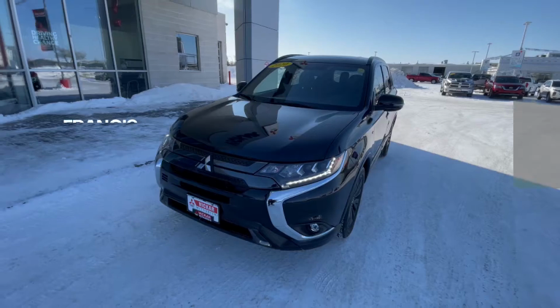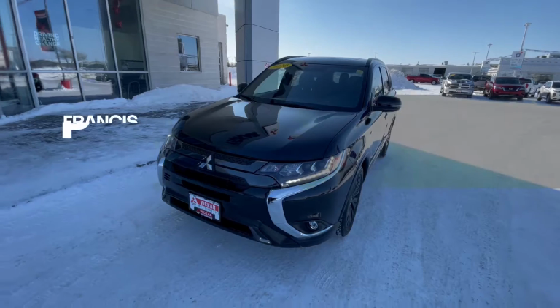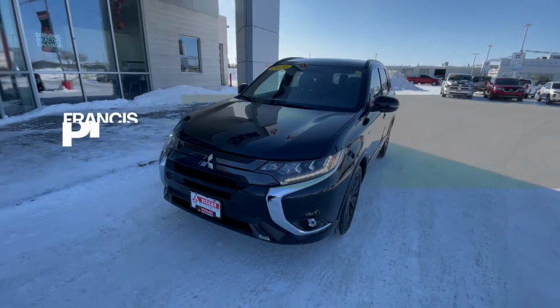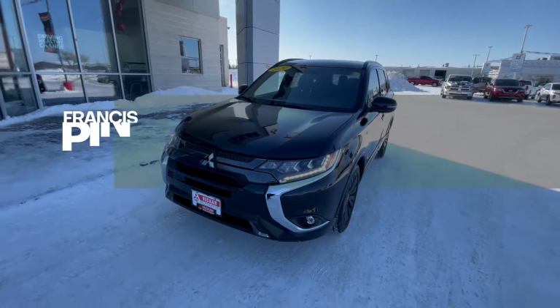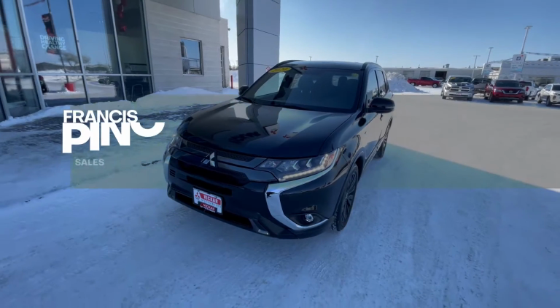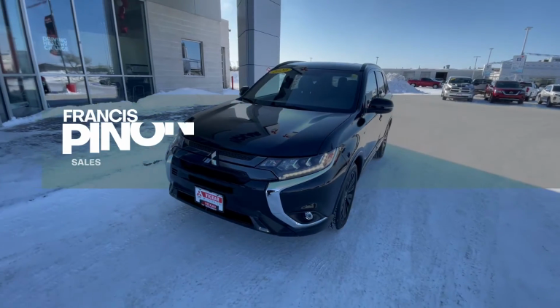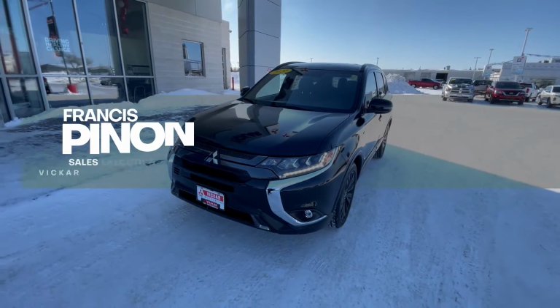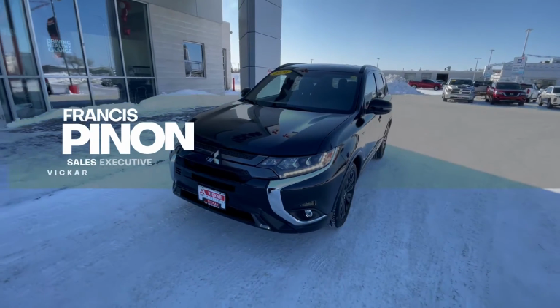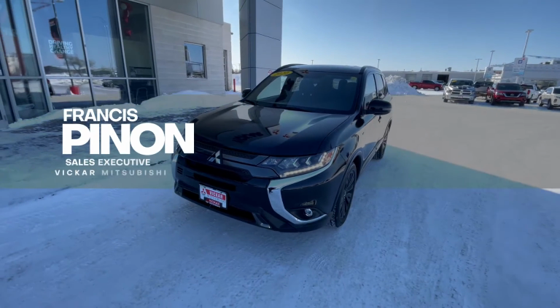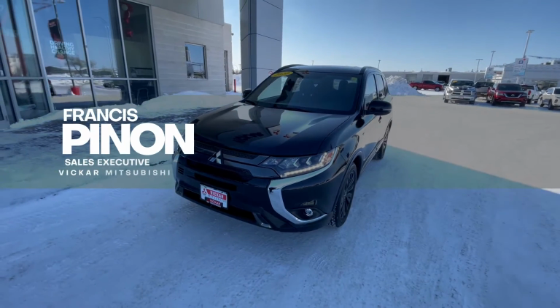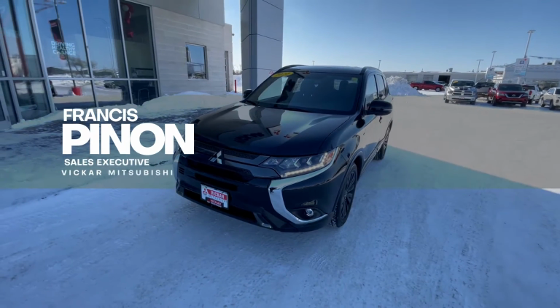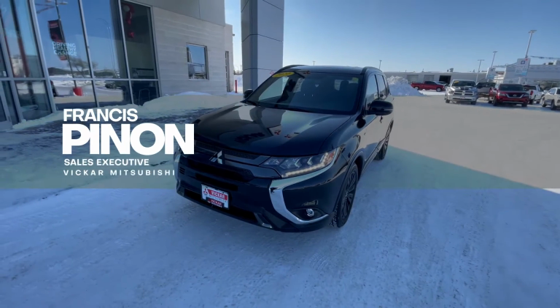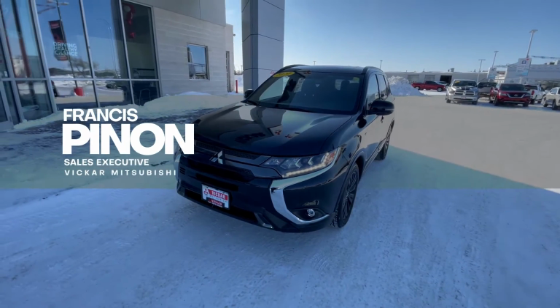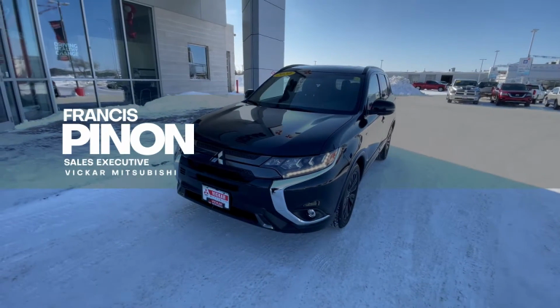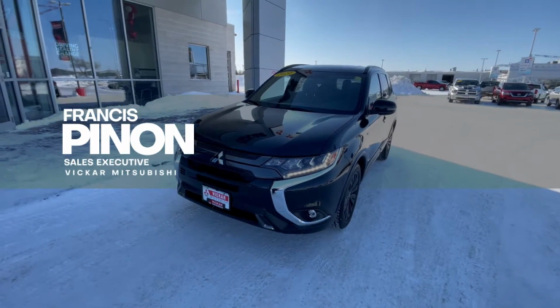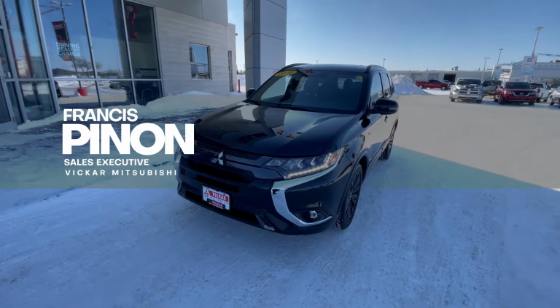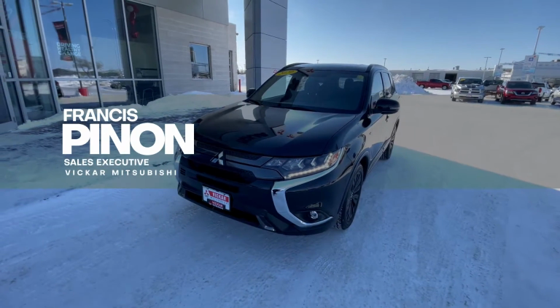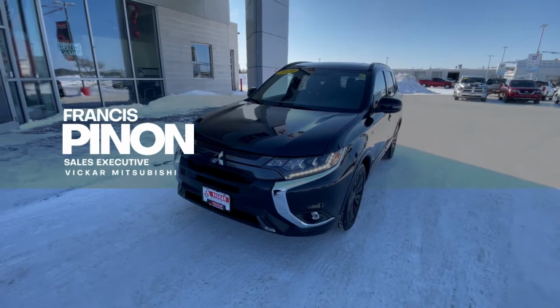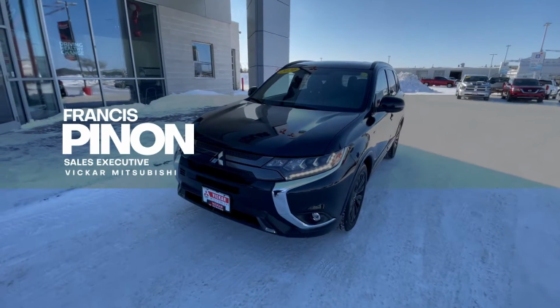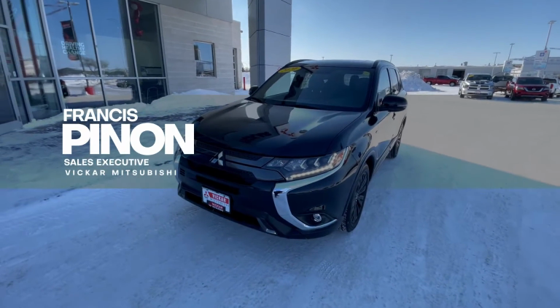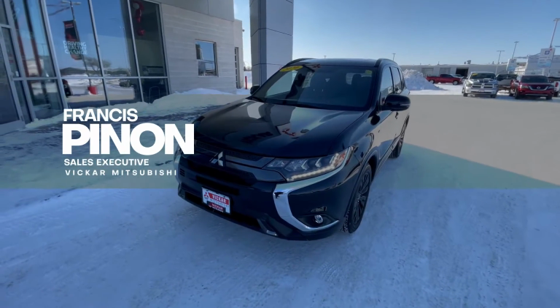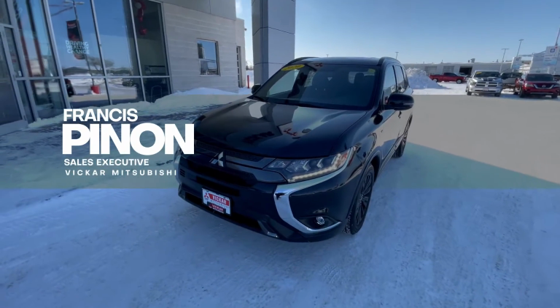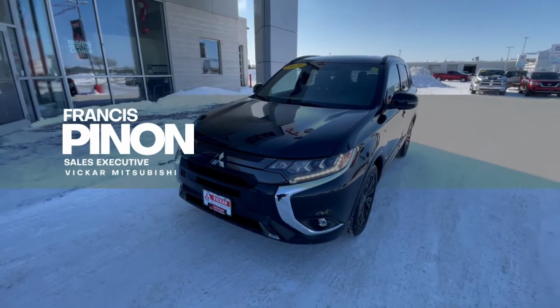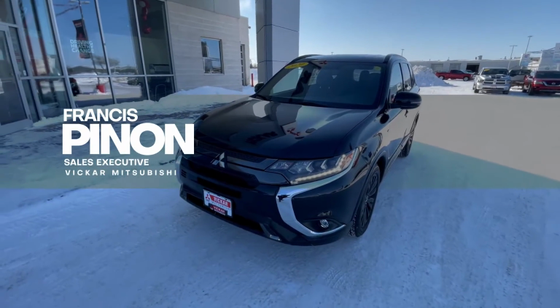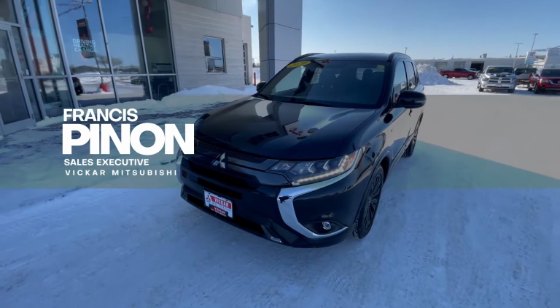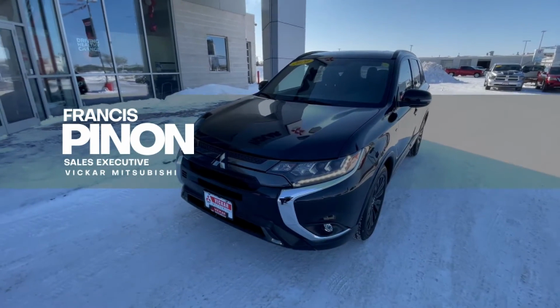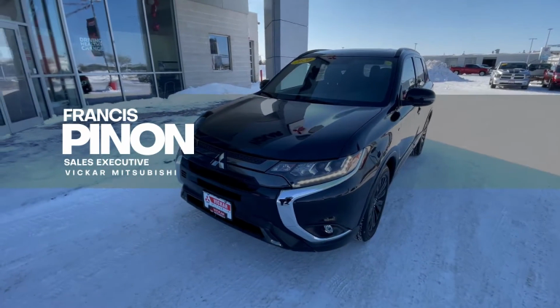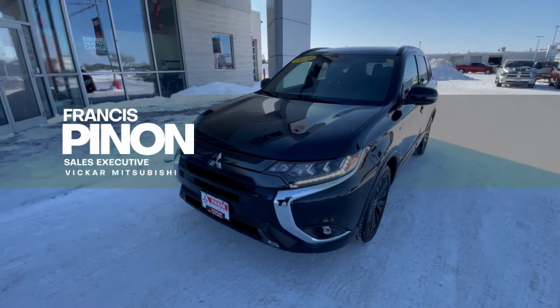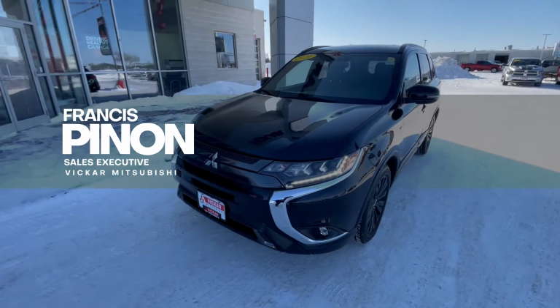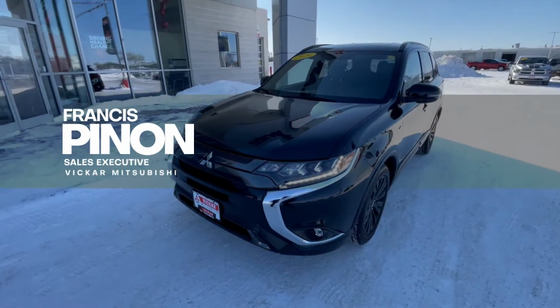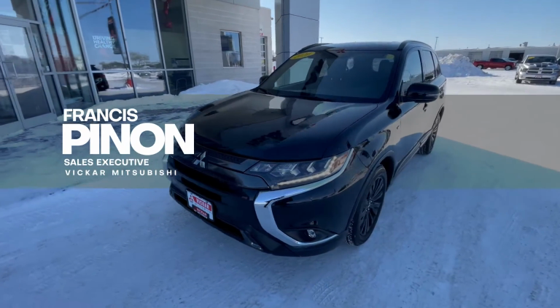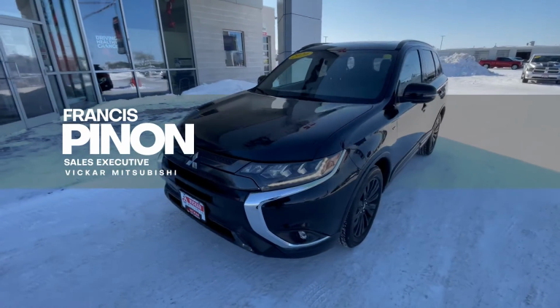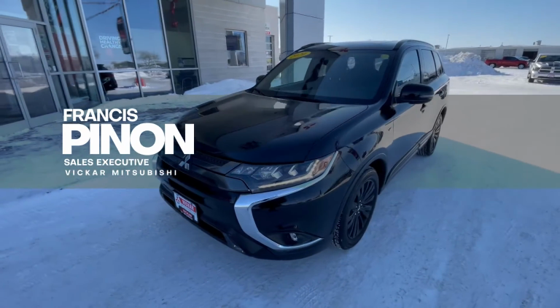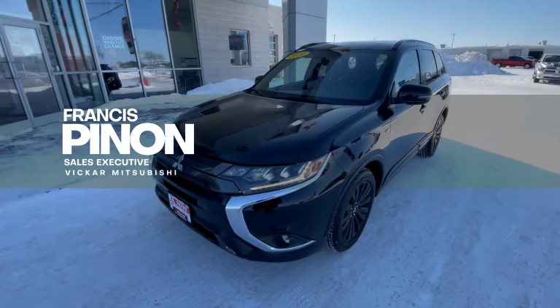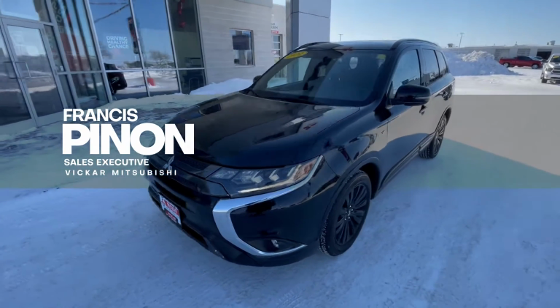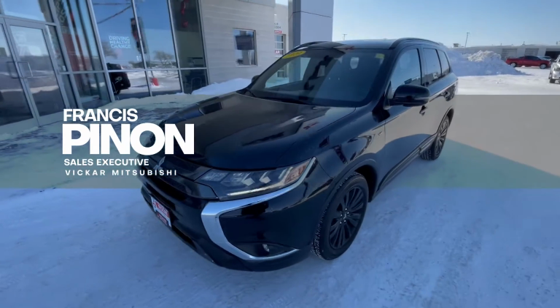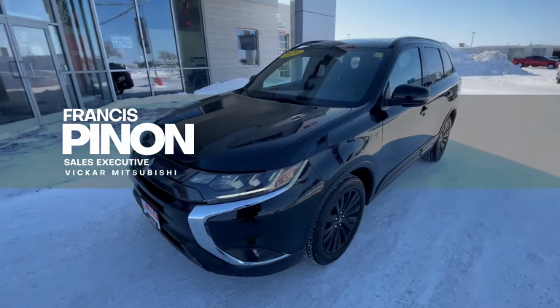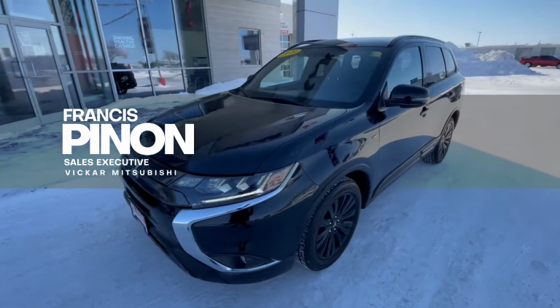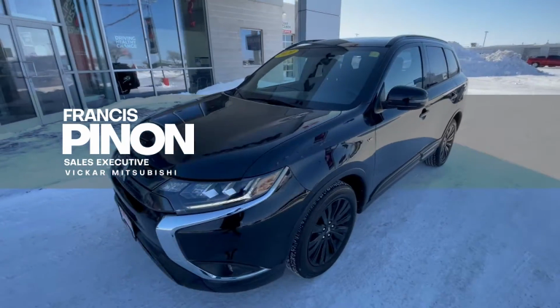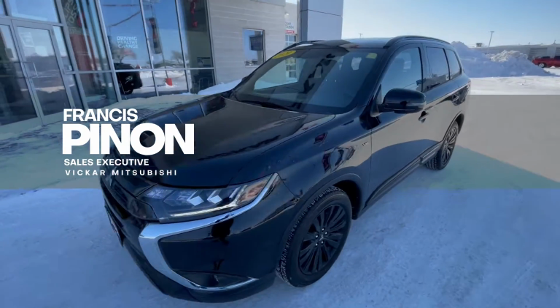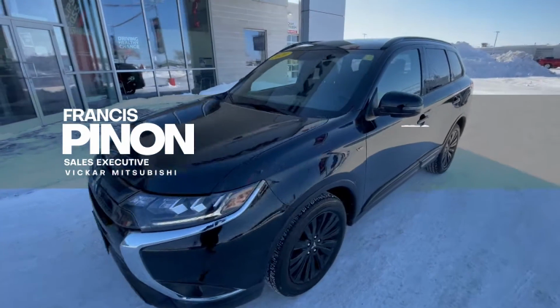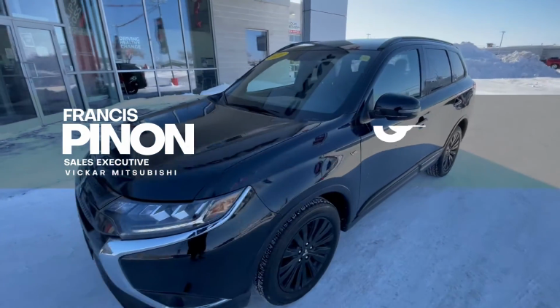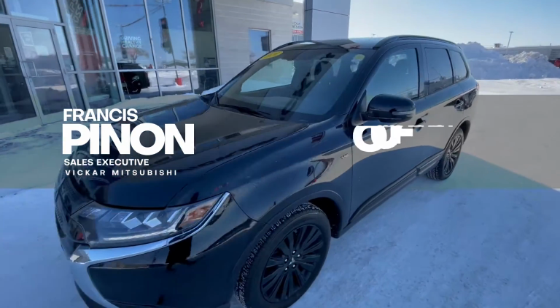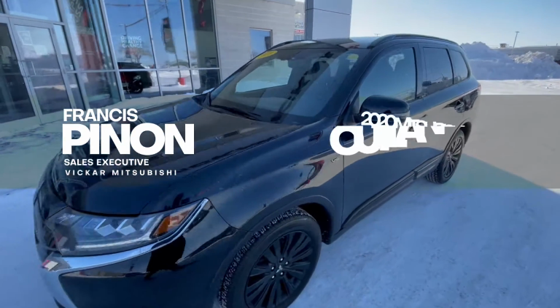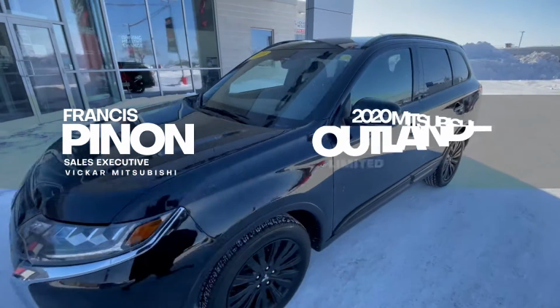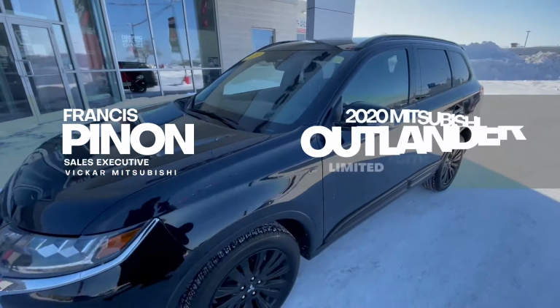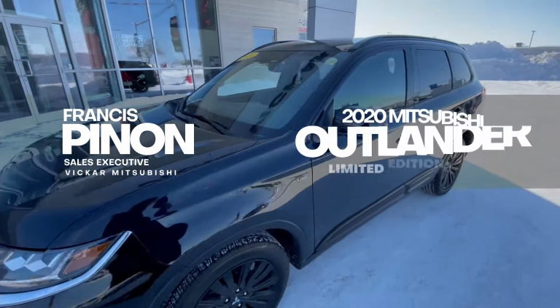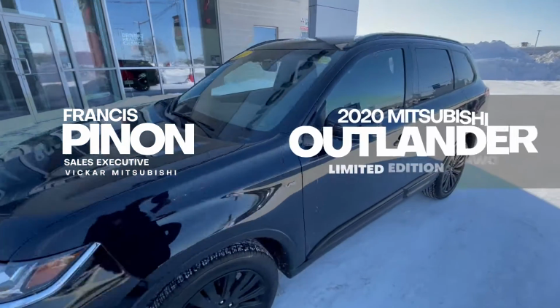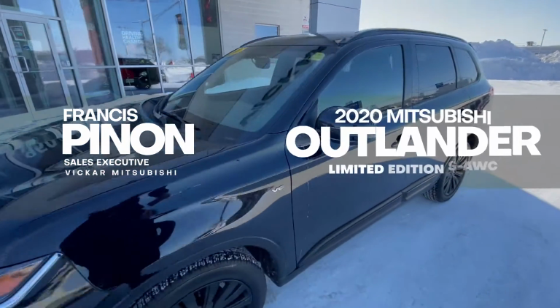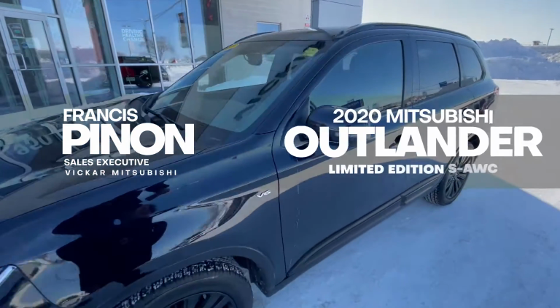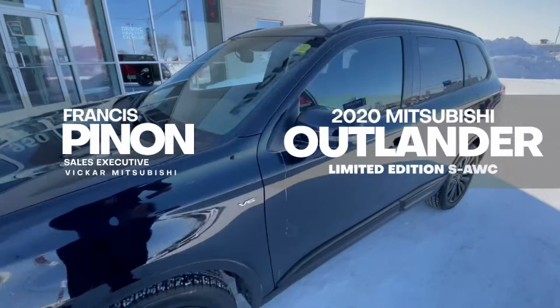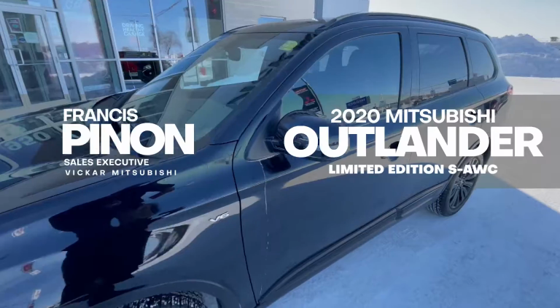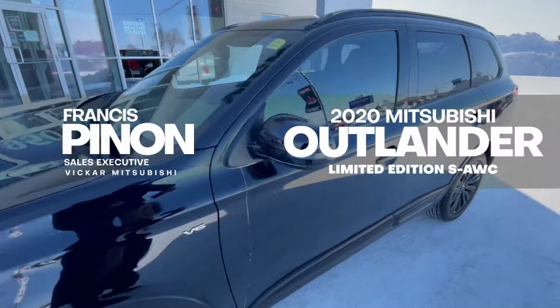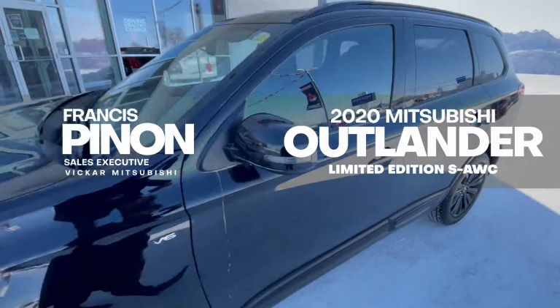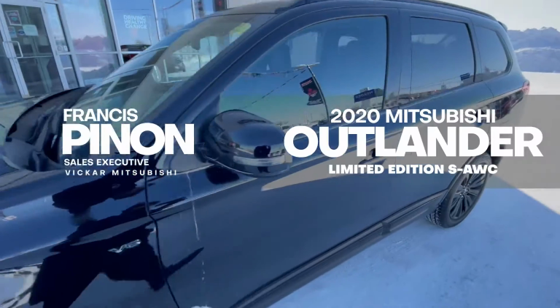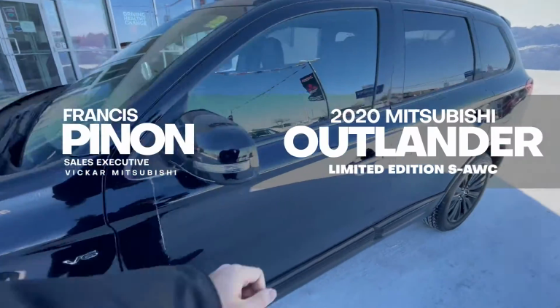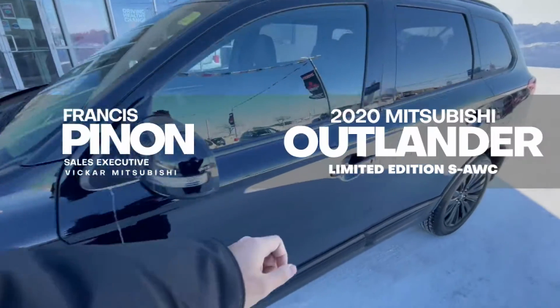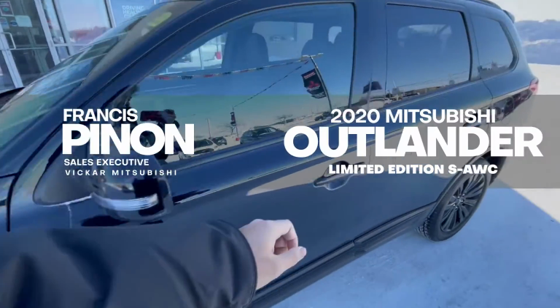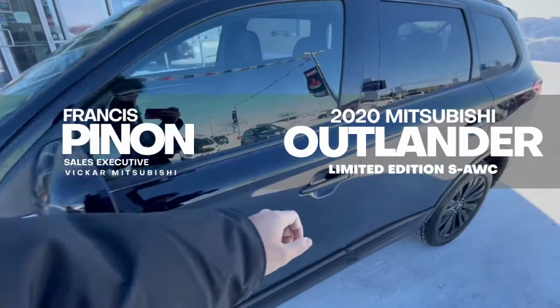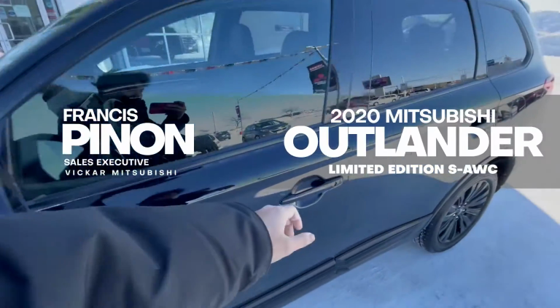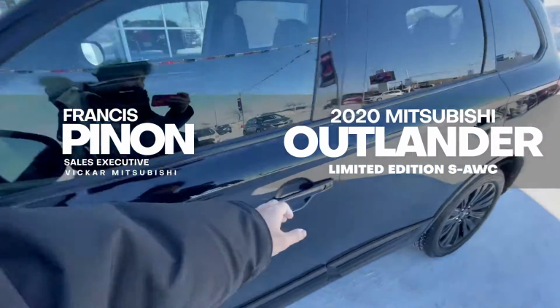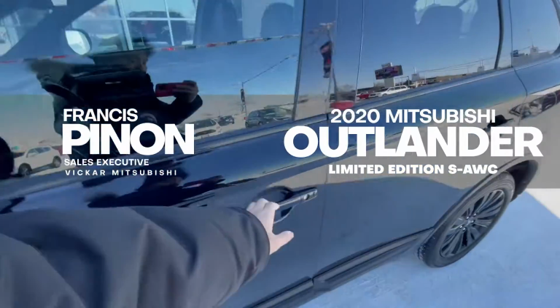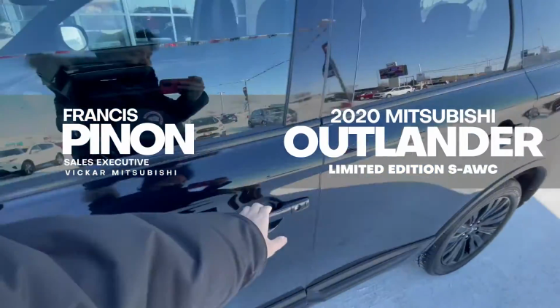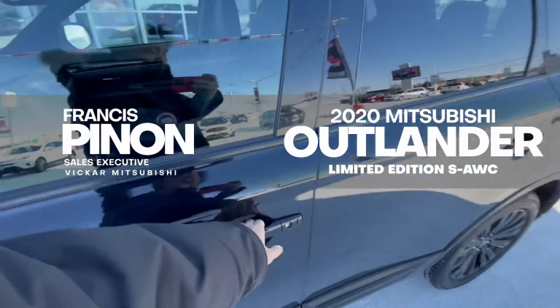Hey everybody, Francis here from Vicar Mitsubishi. Today we have a 2020 Mitsubishi Outlander. This is the limited edition.